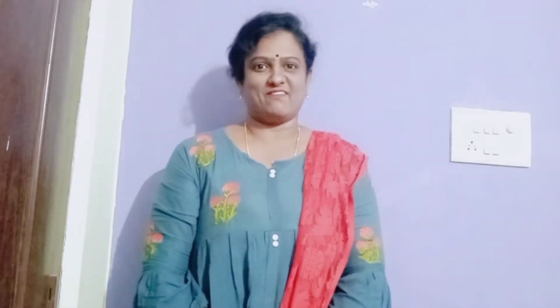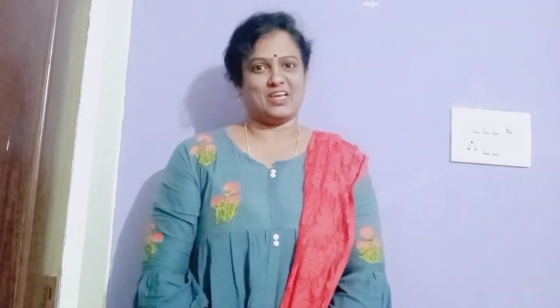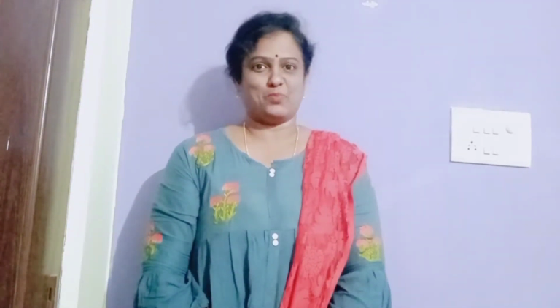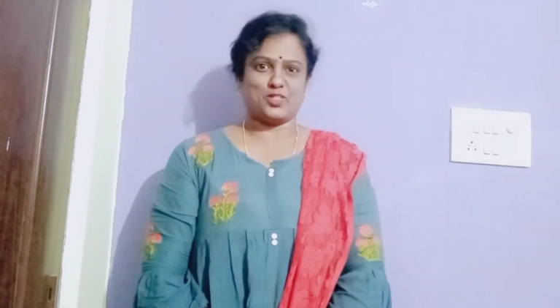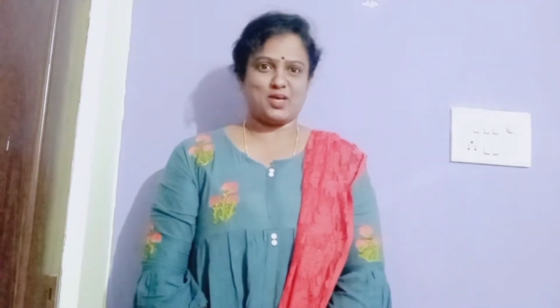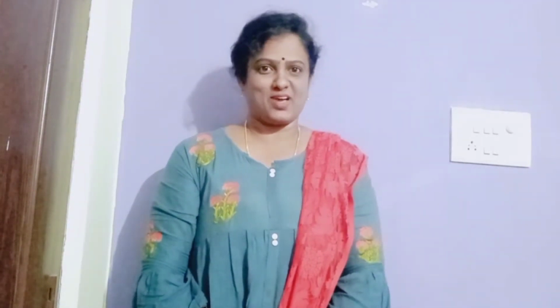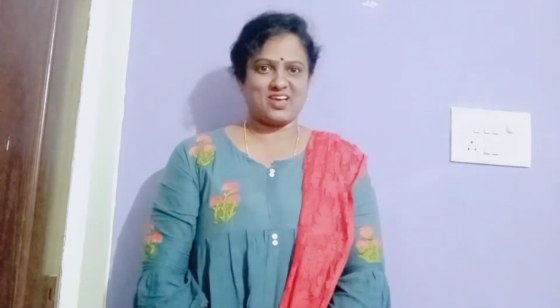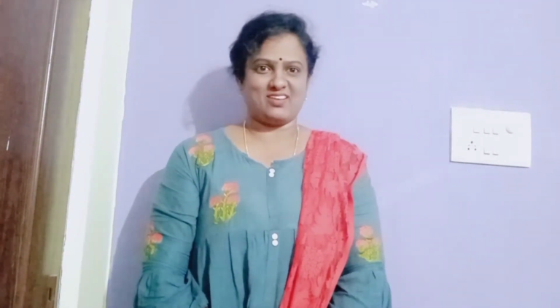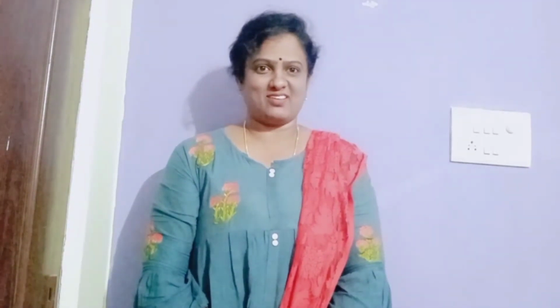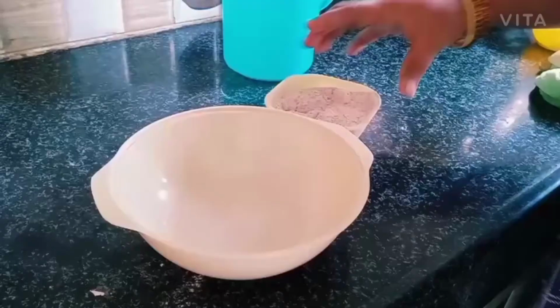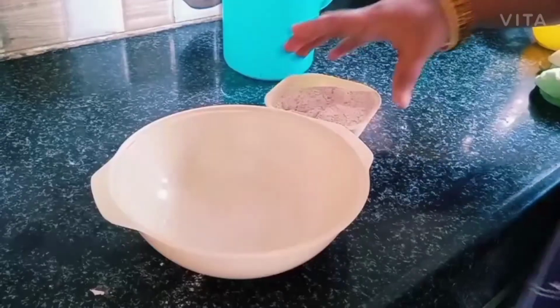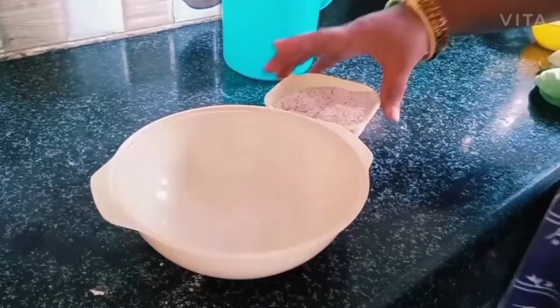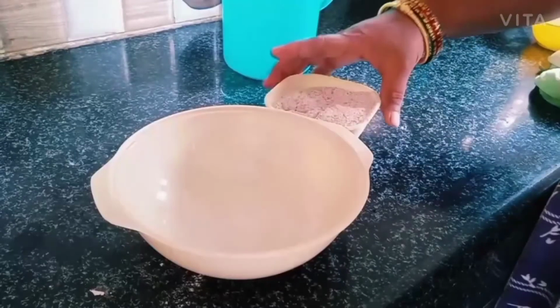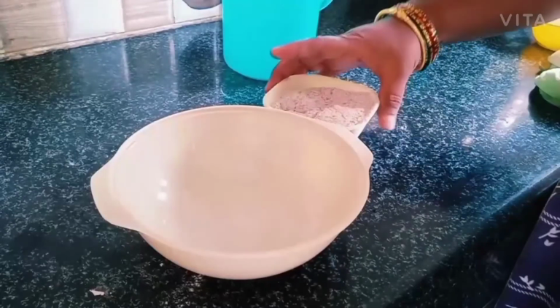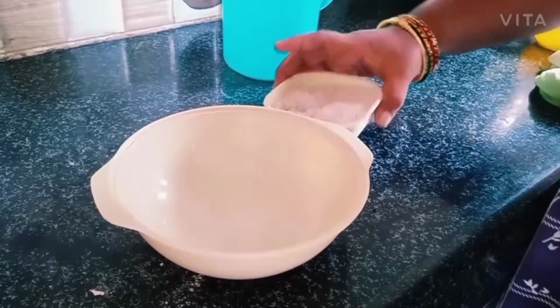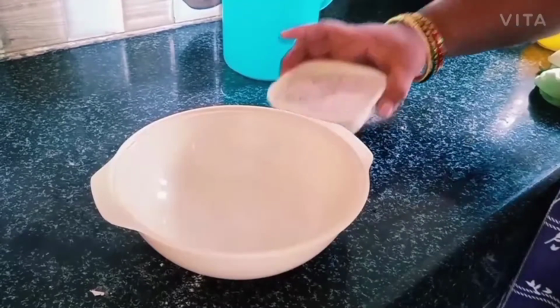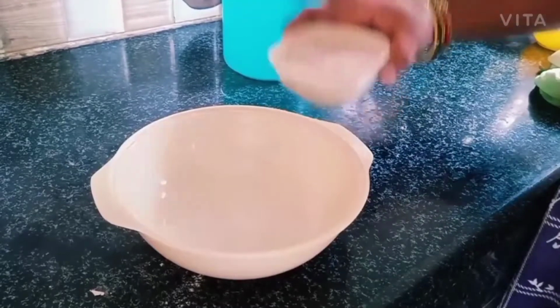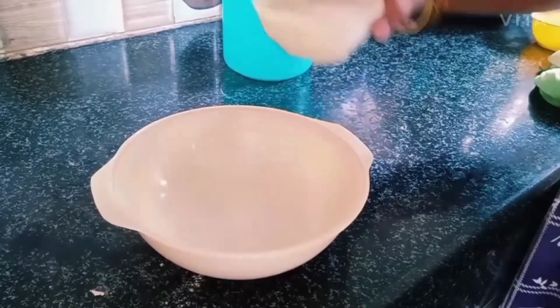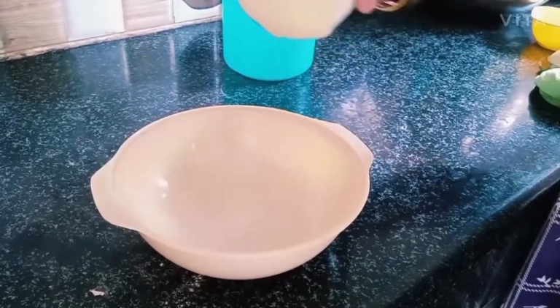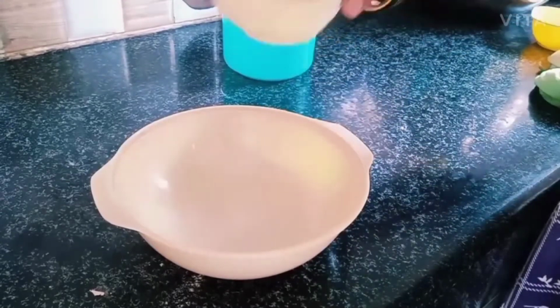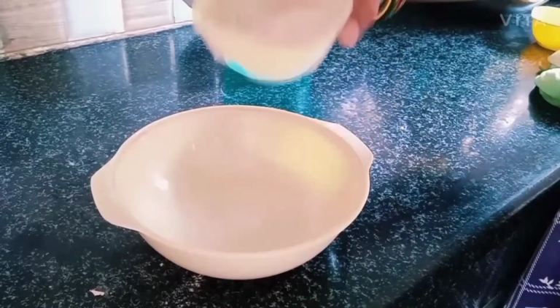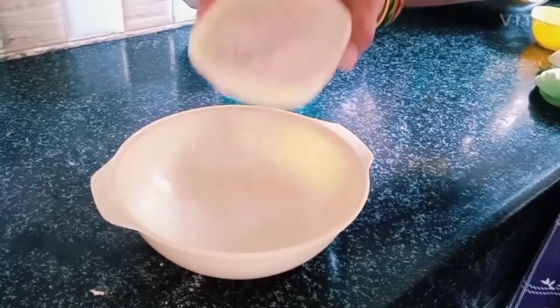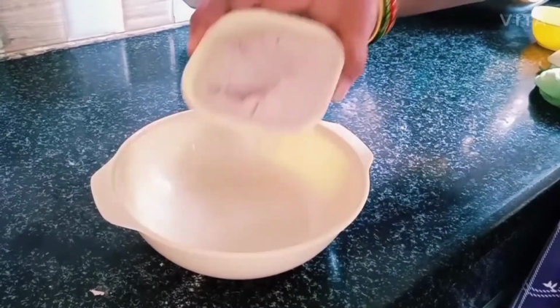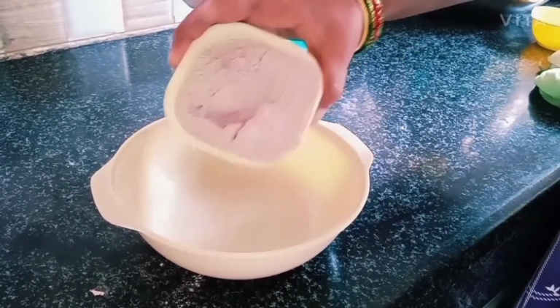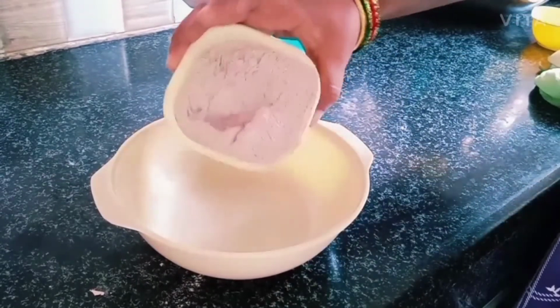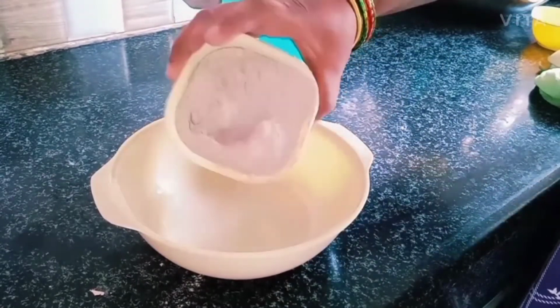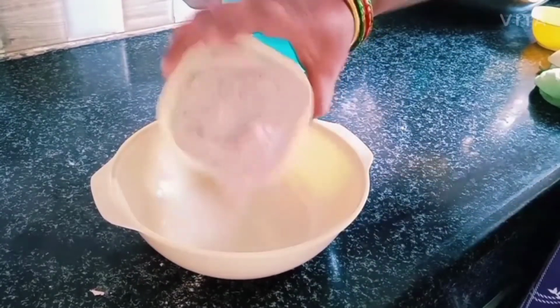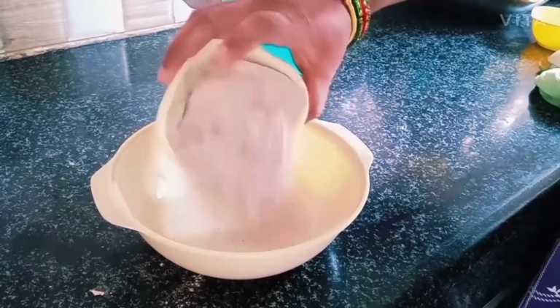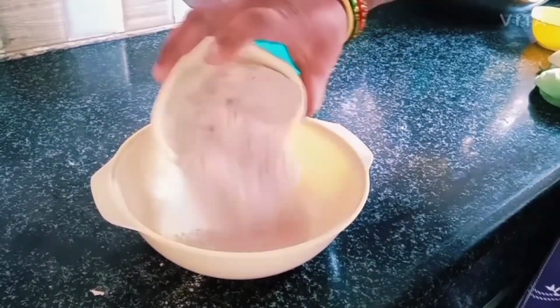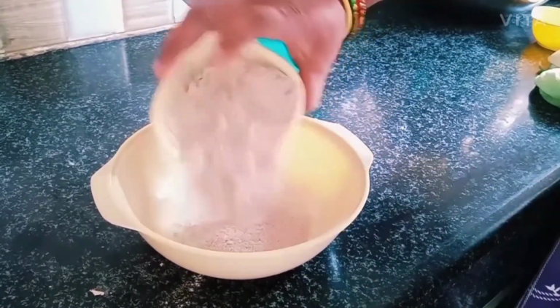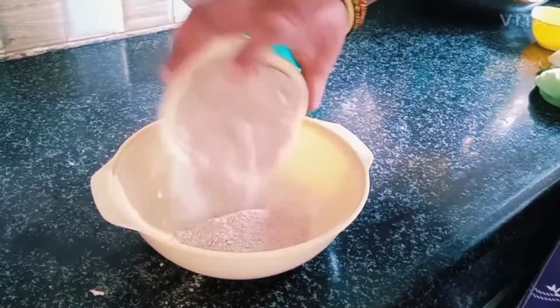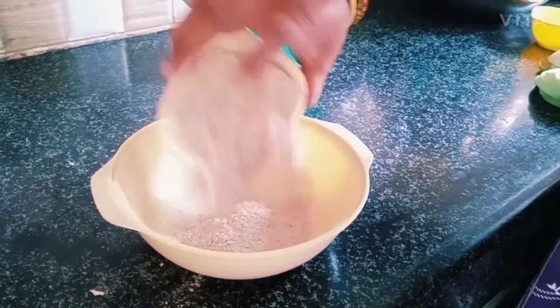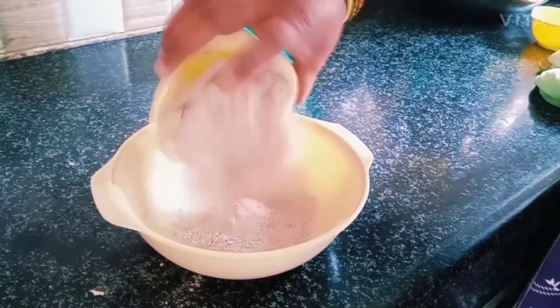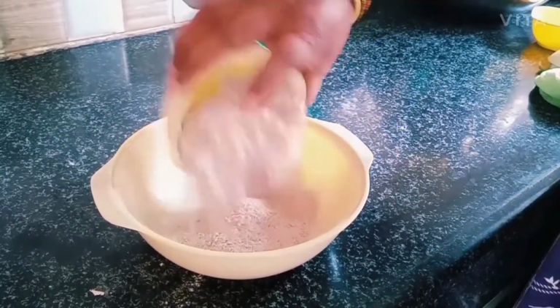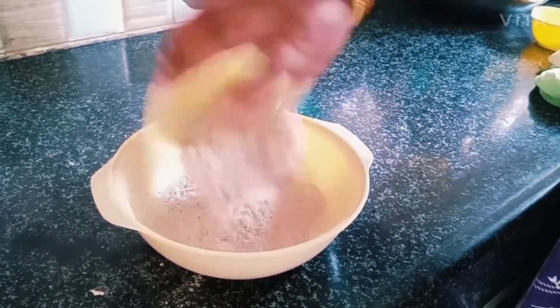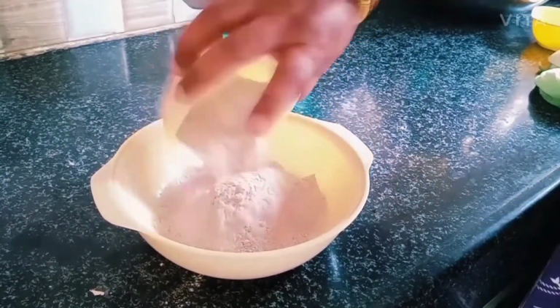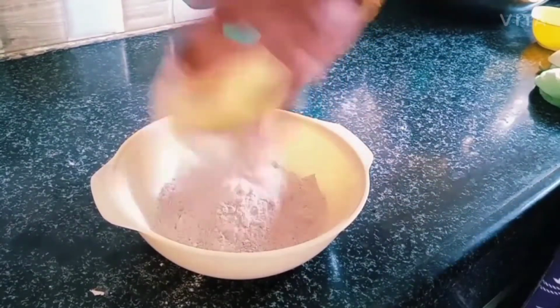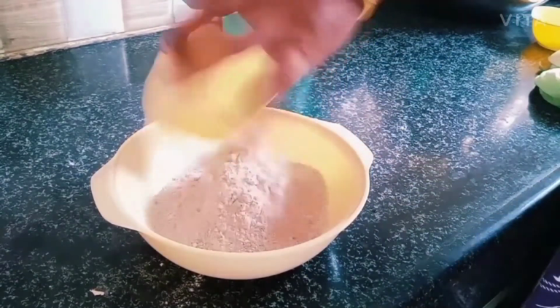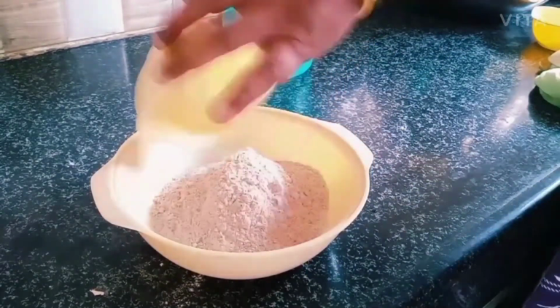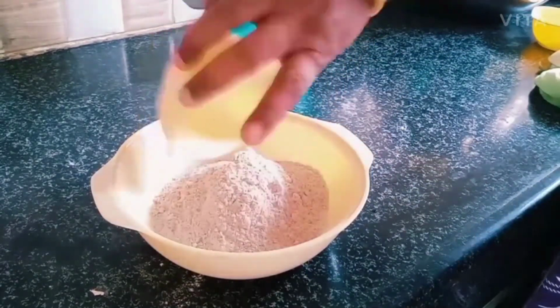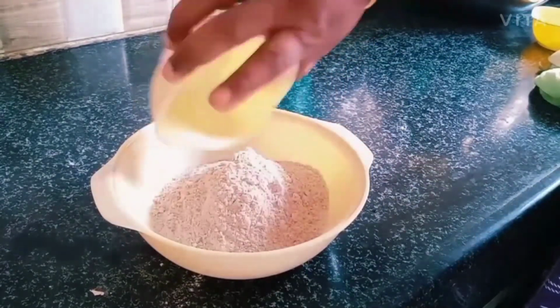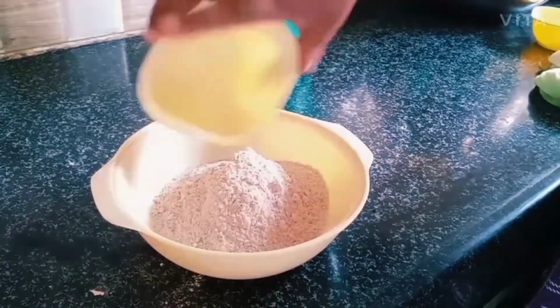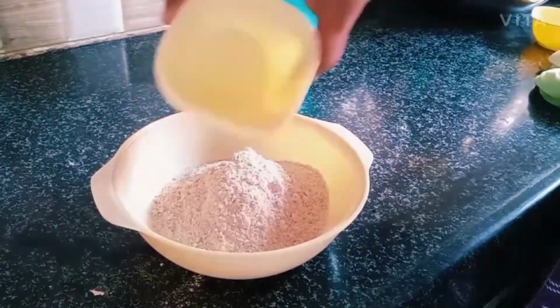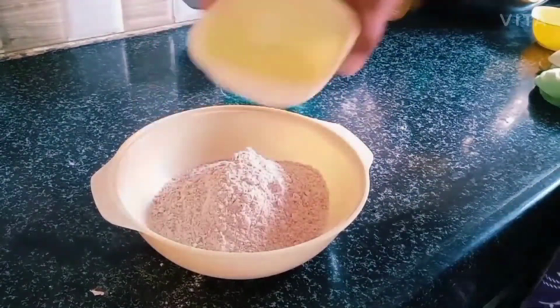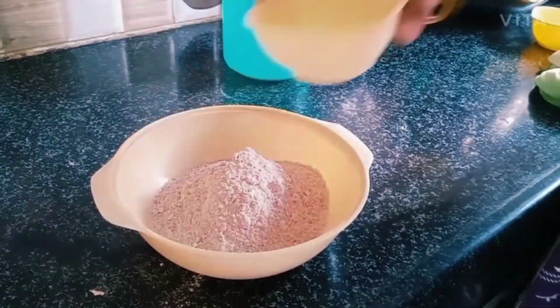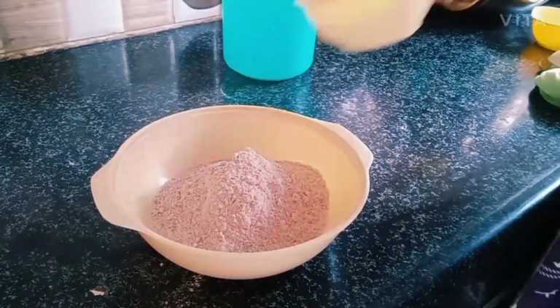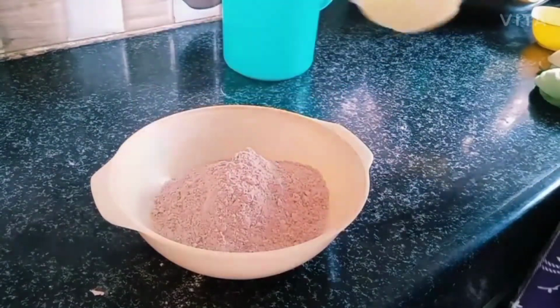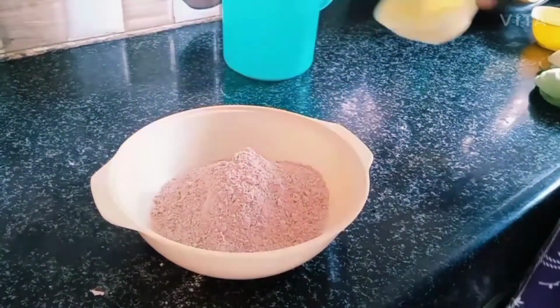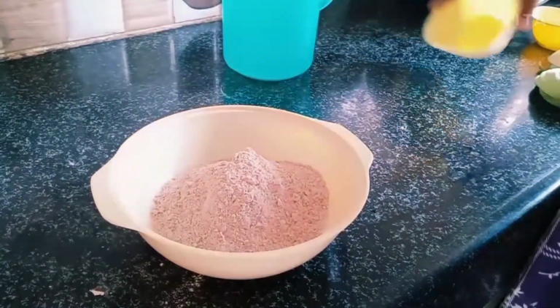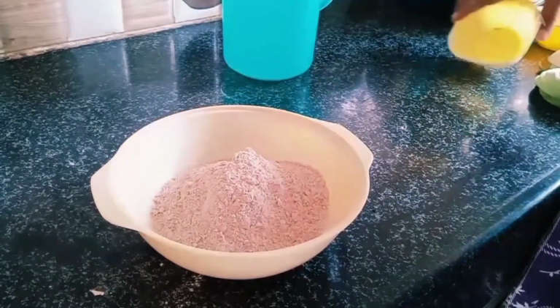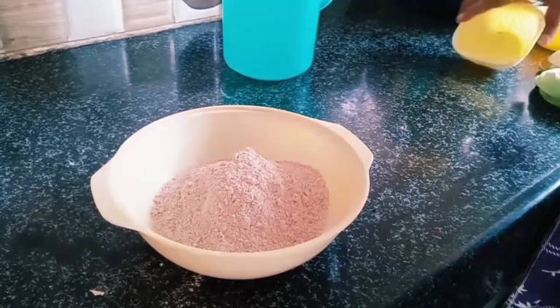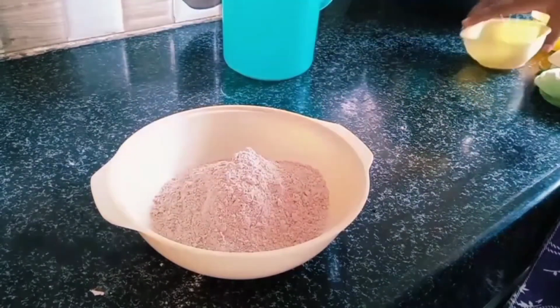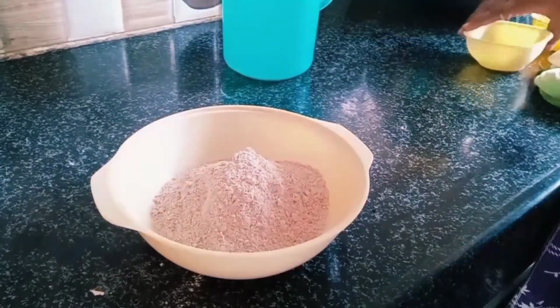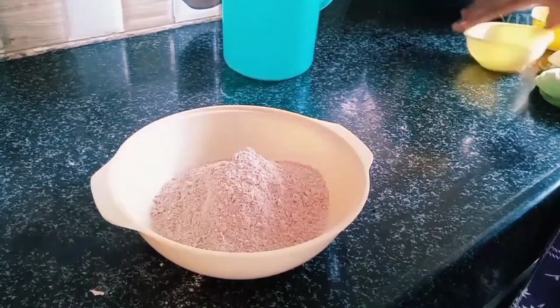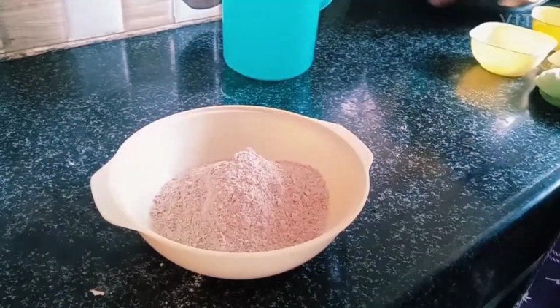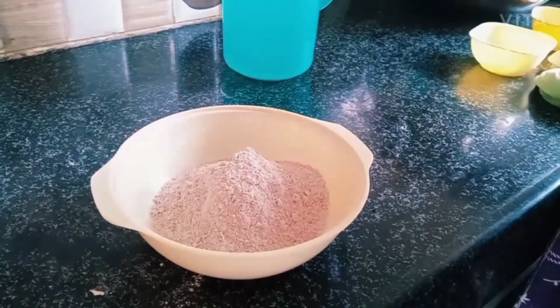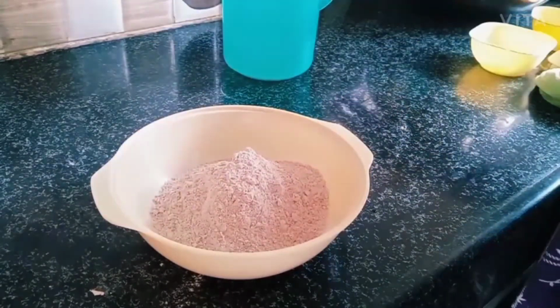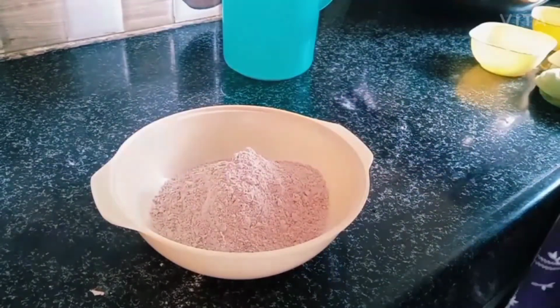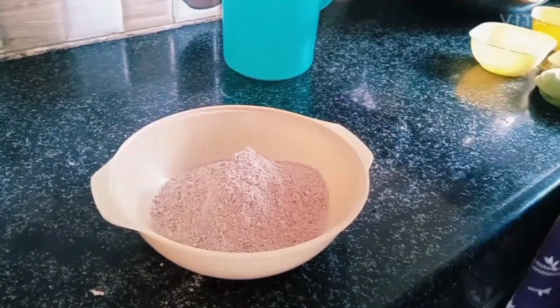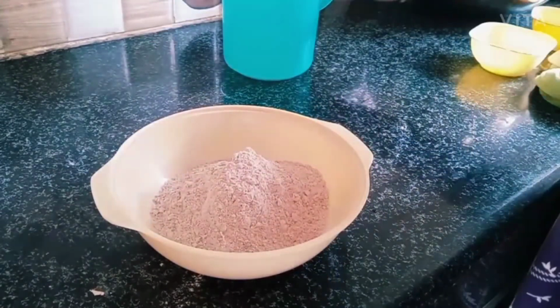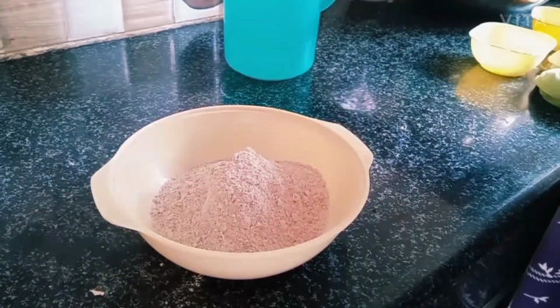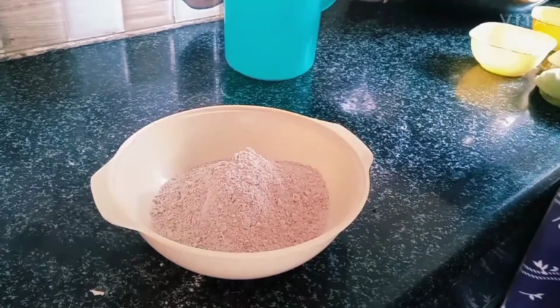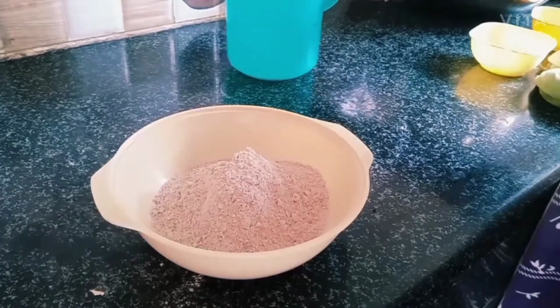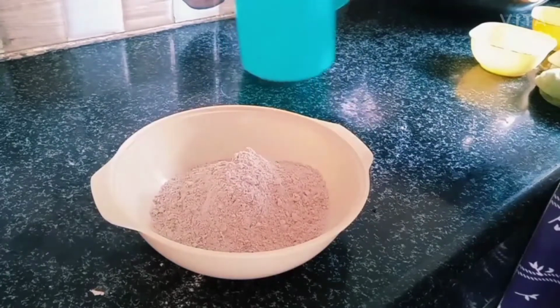First, I will make a cup for the soup. I am going to make my soup.